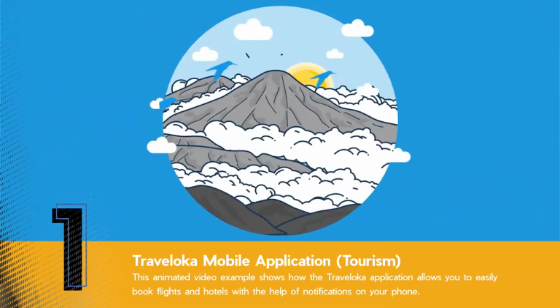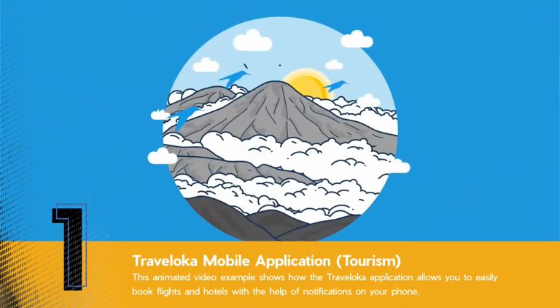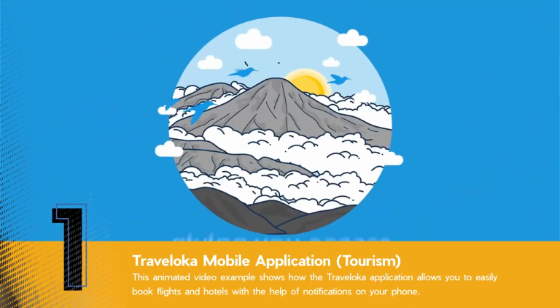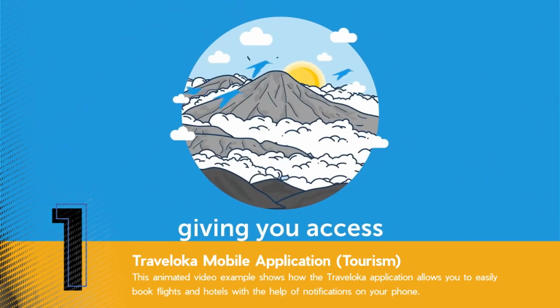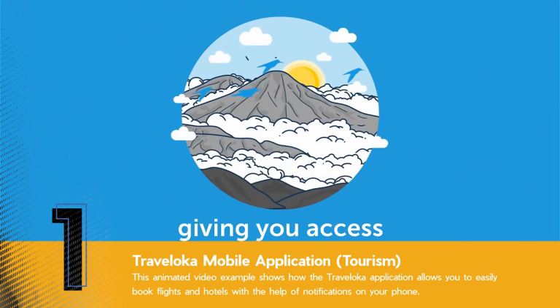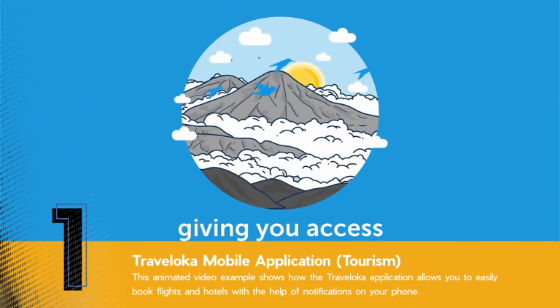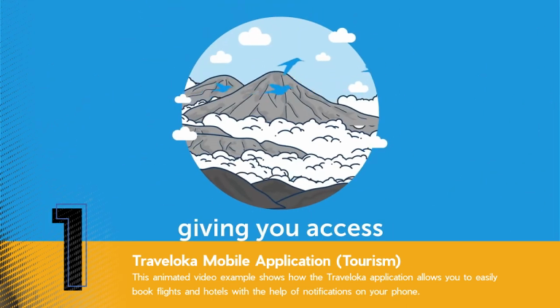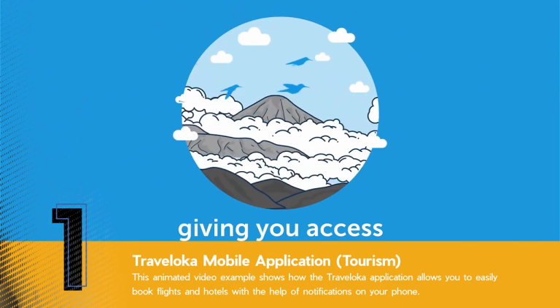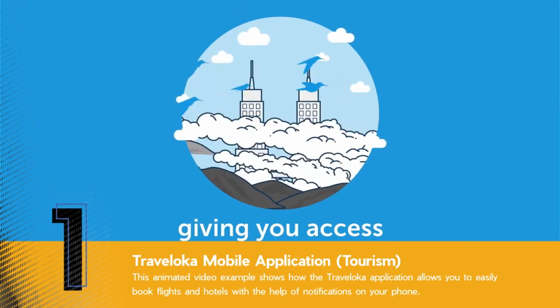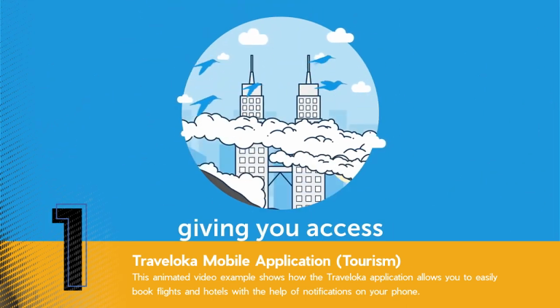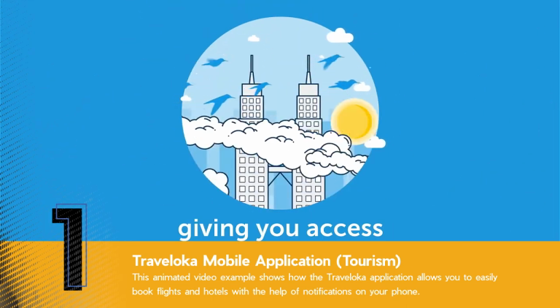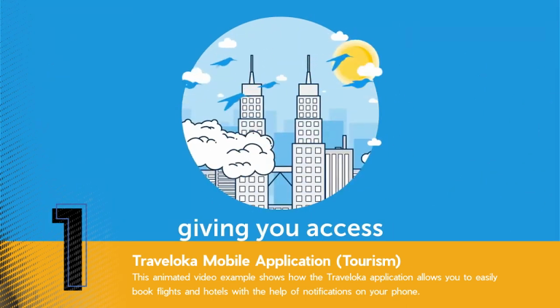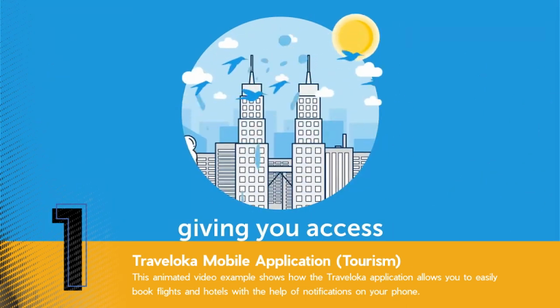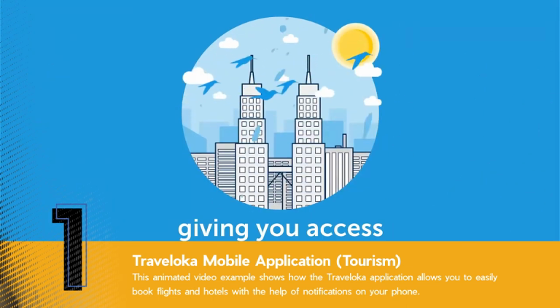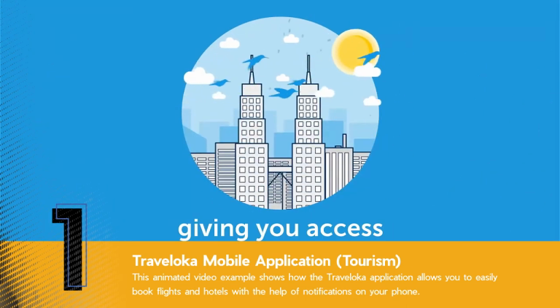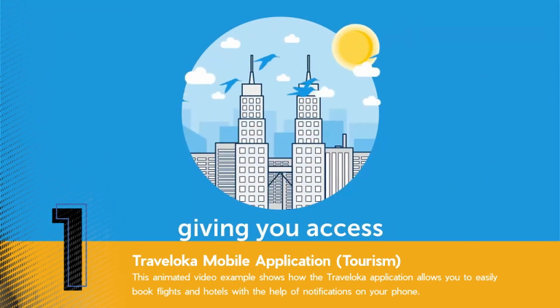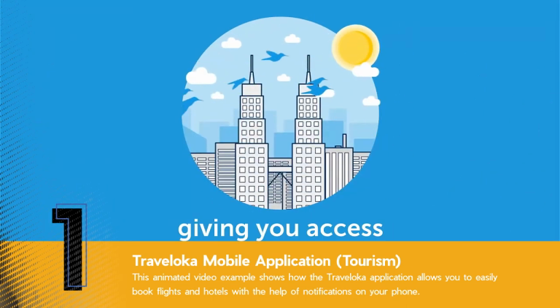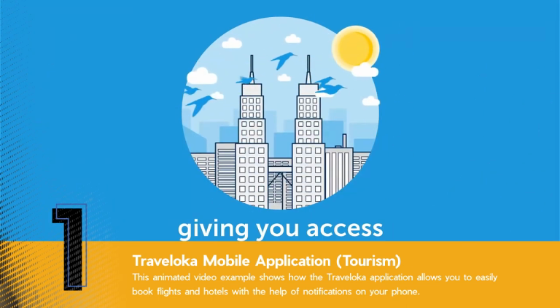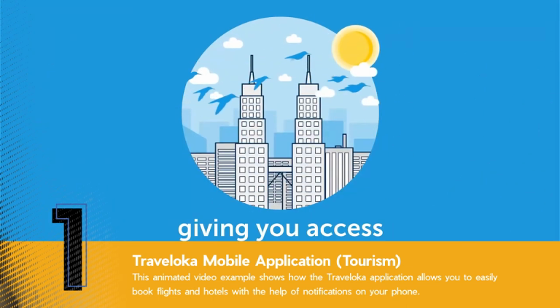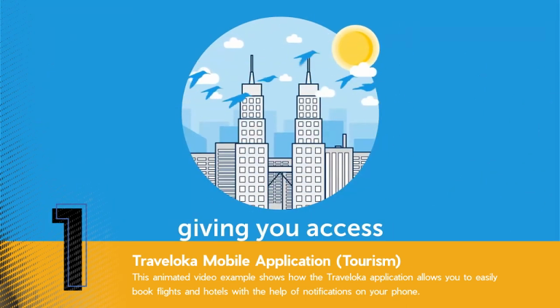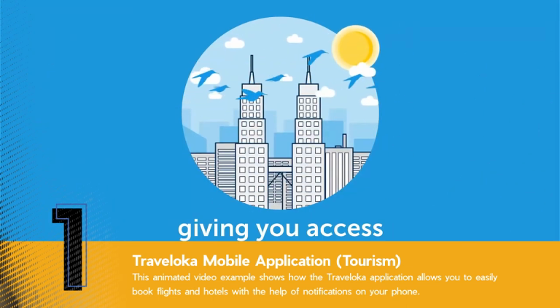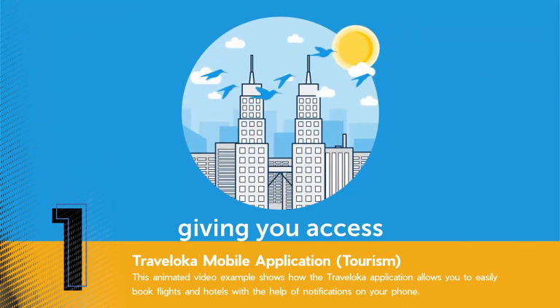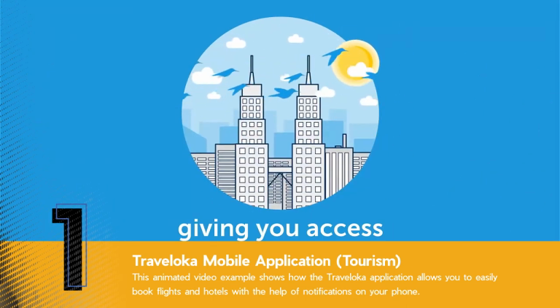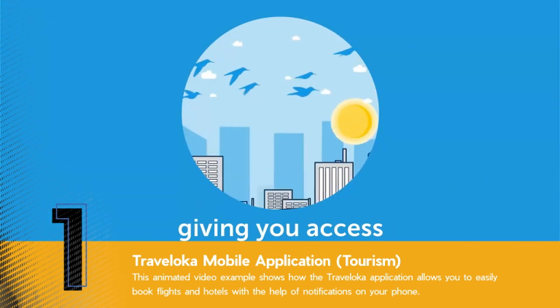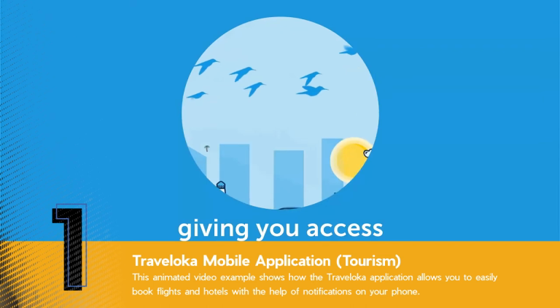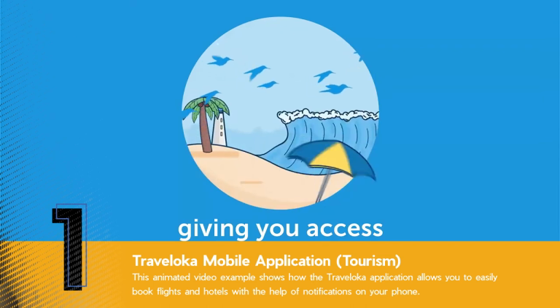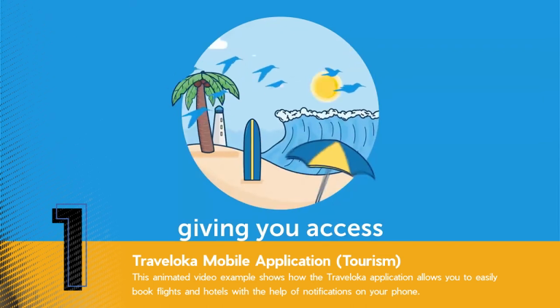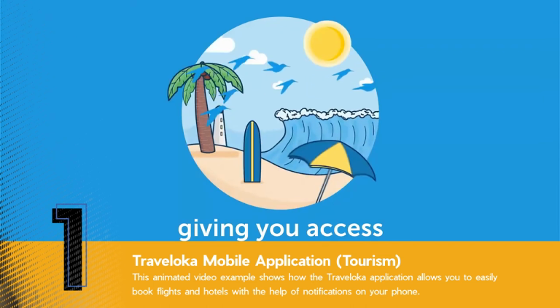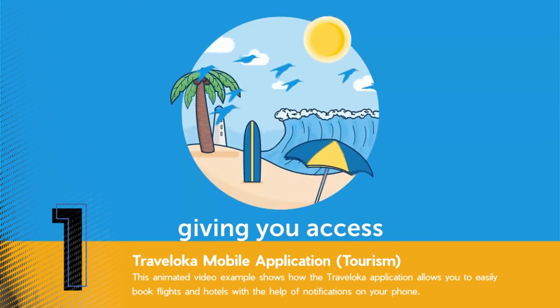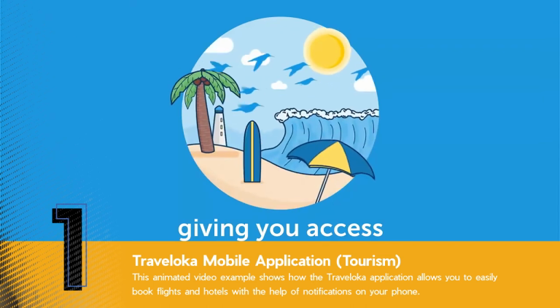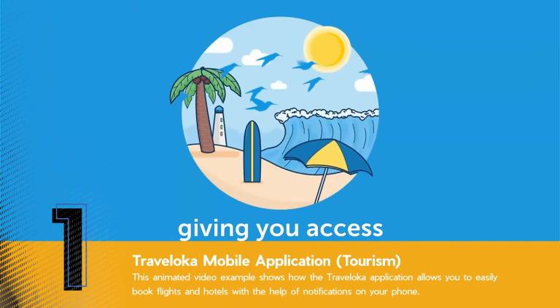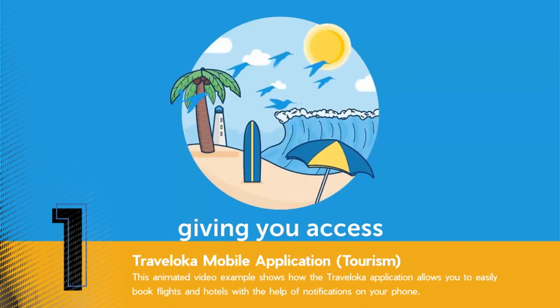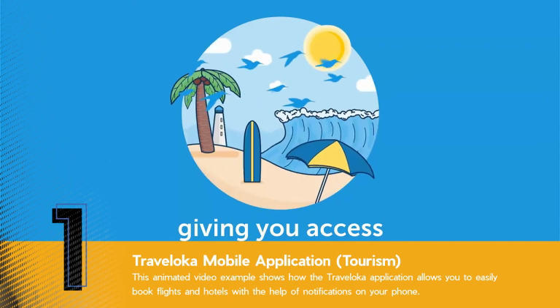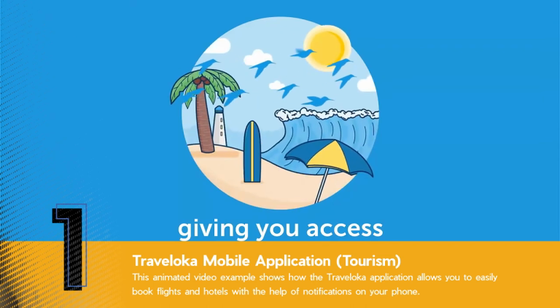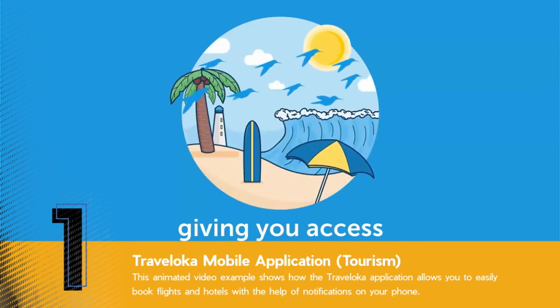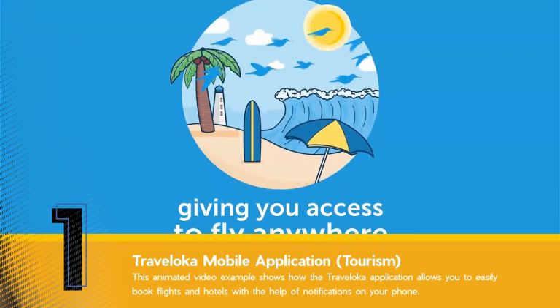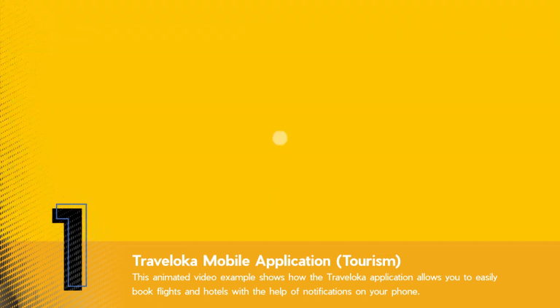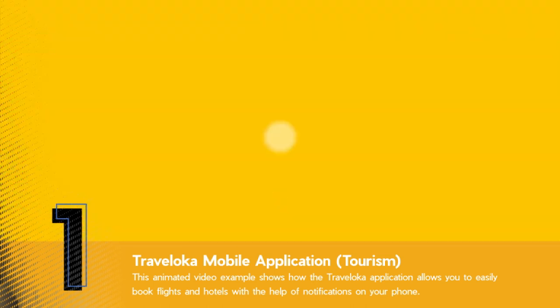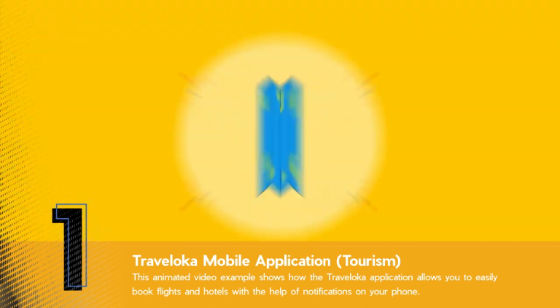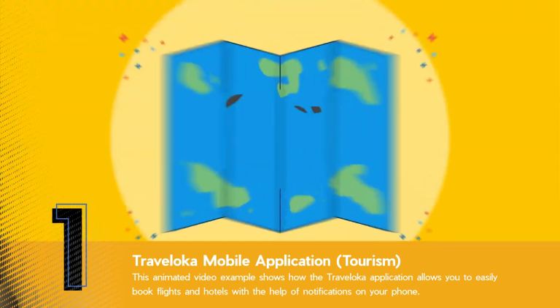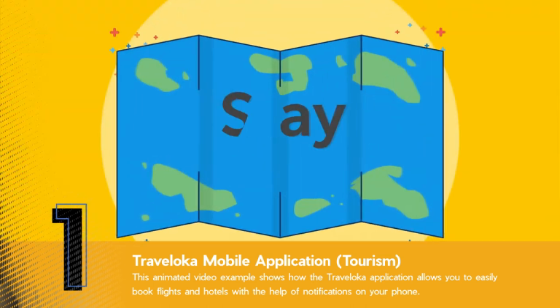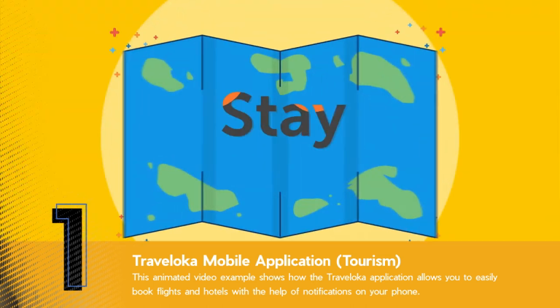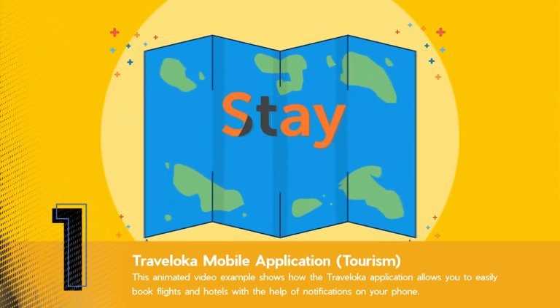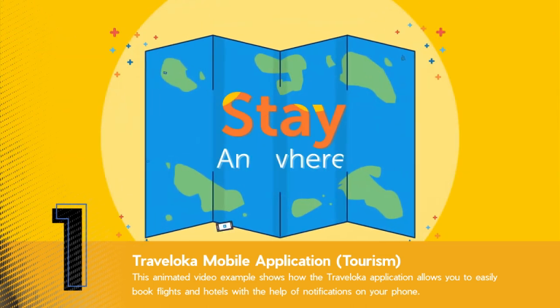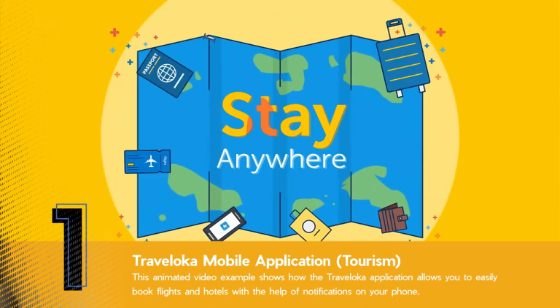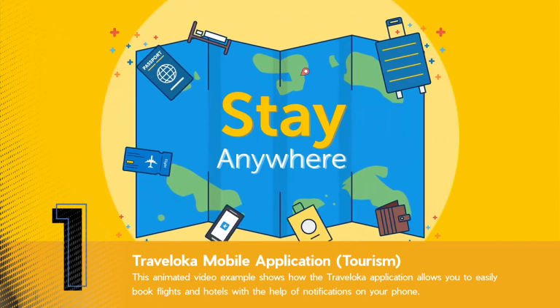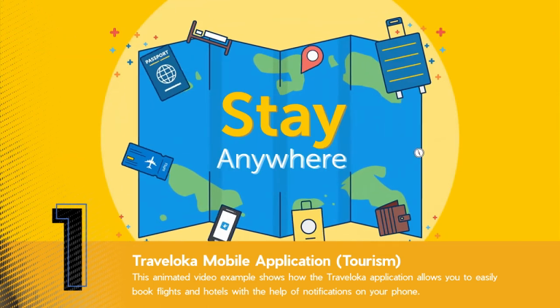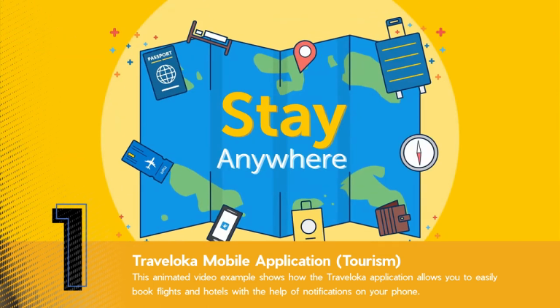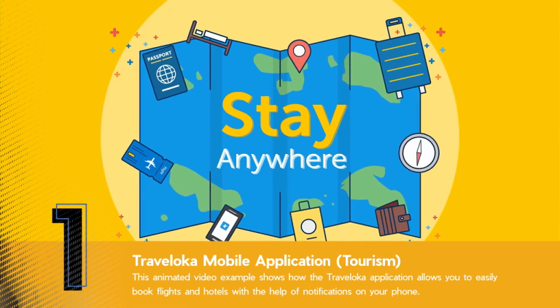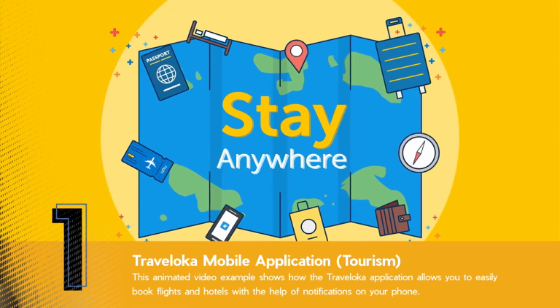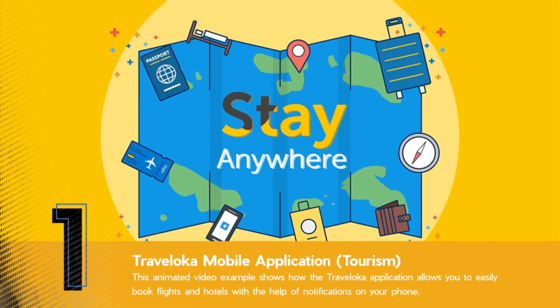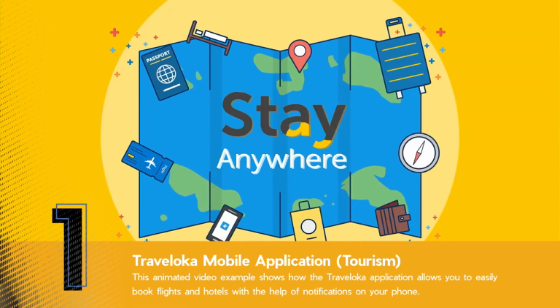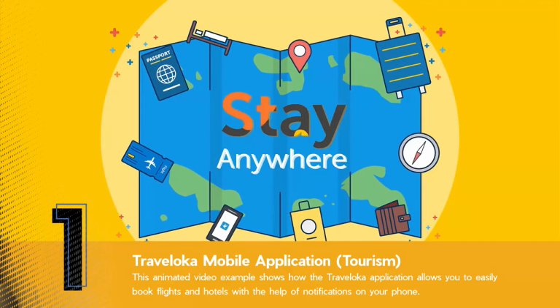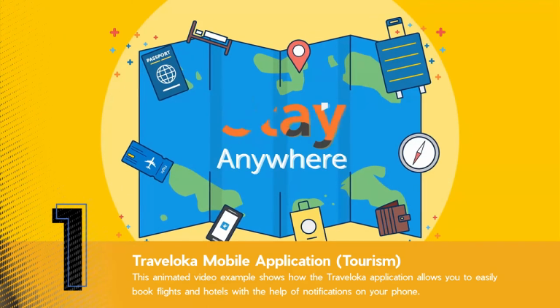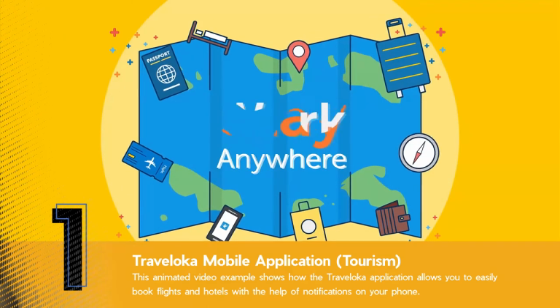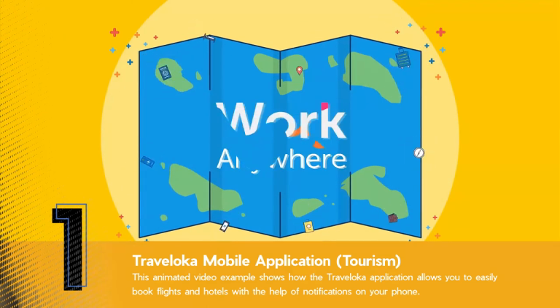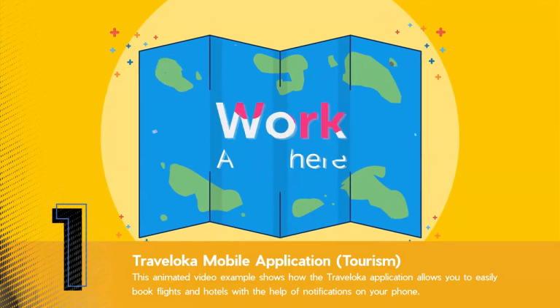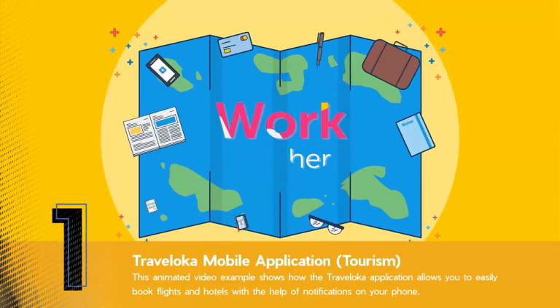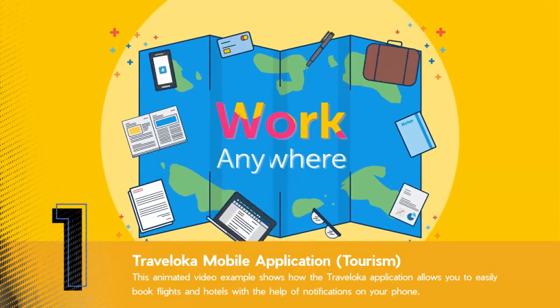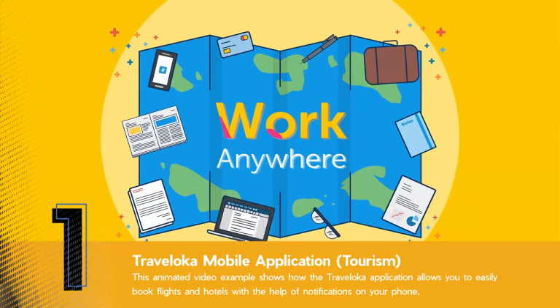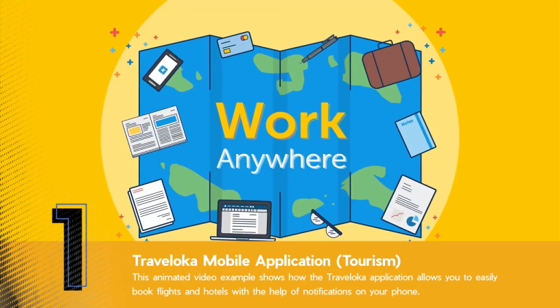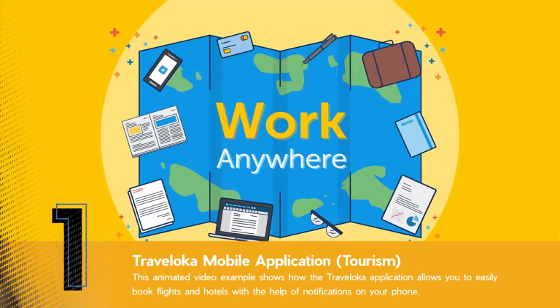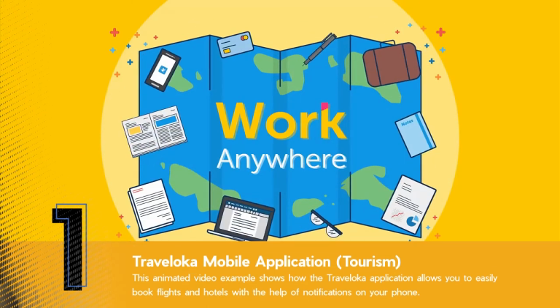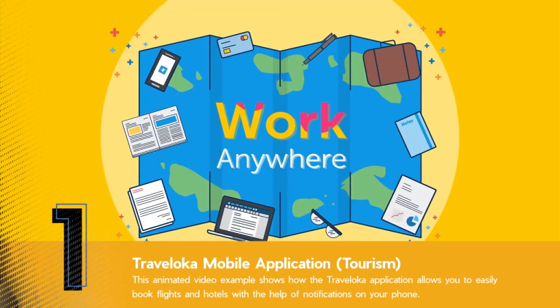Giving you access to fly anywhere, stay anywhere, work anywhere.